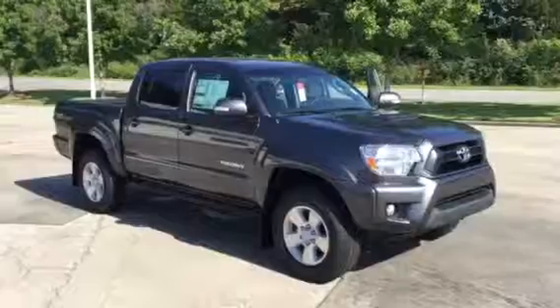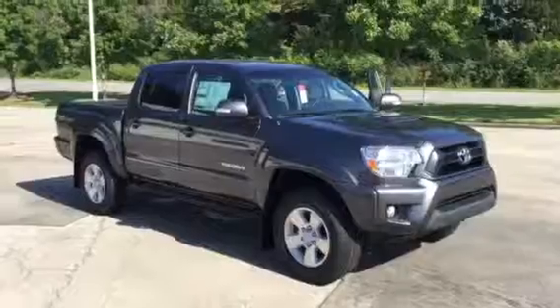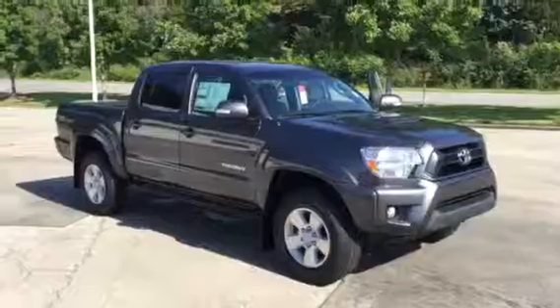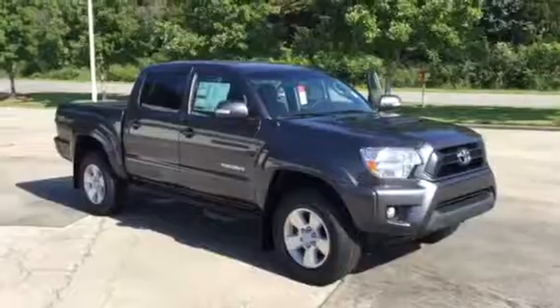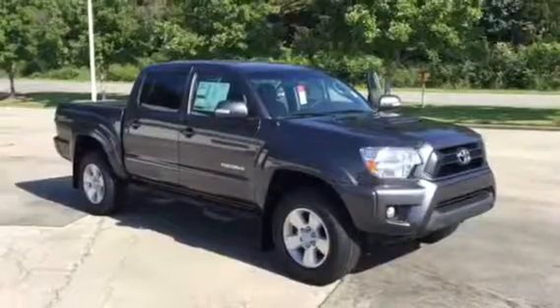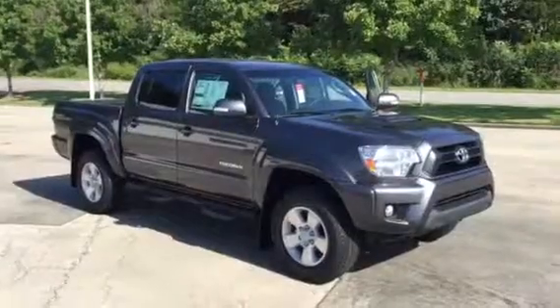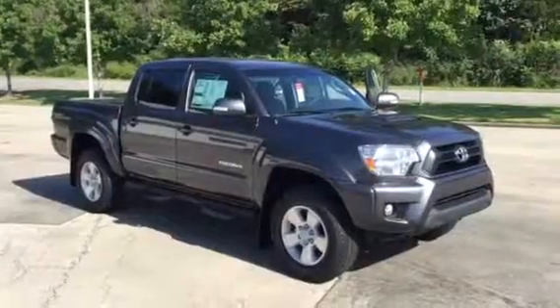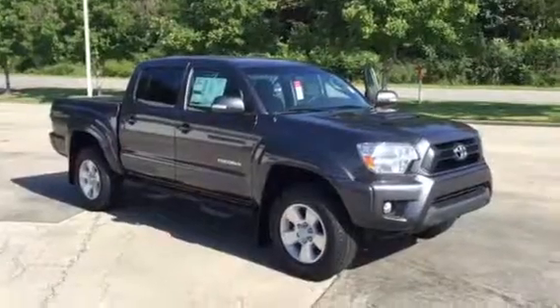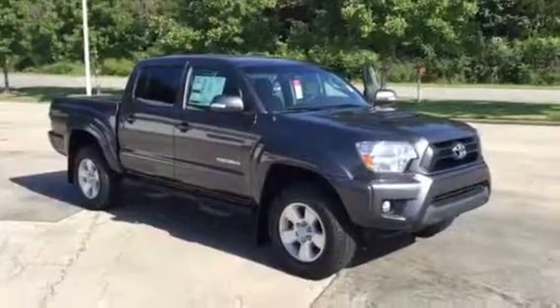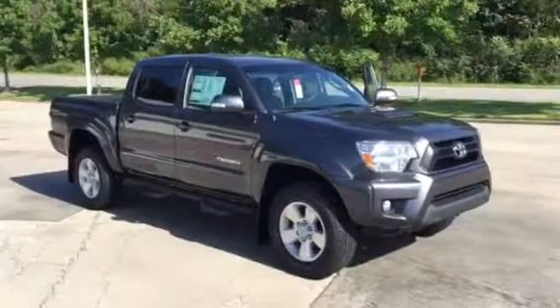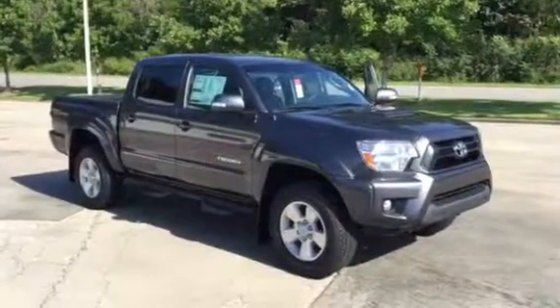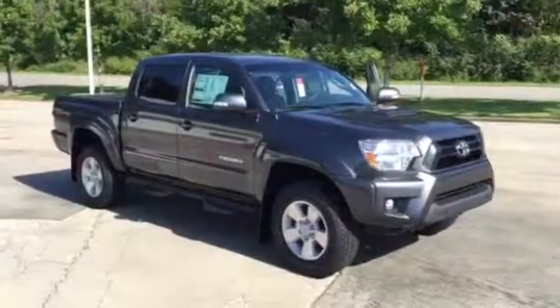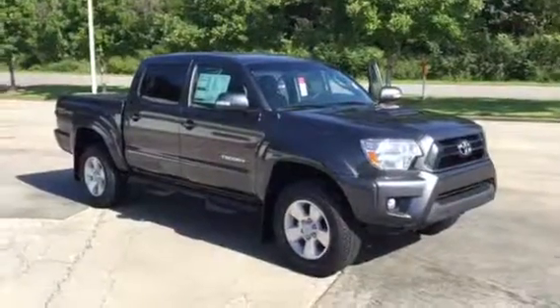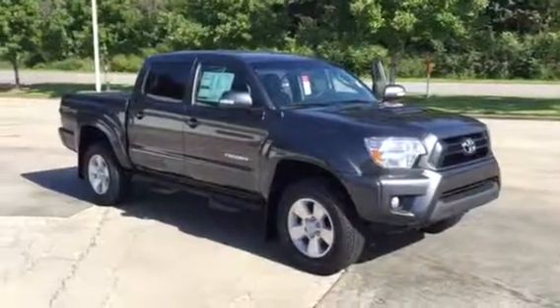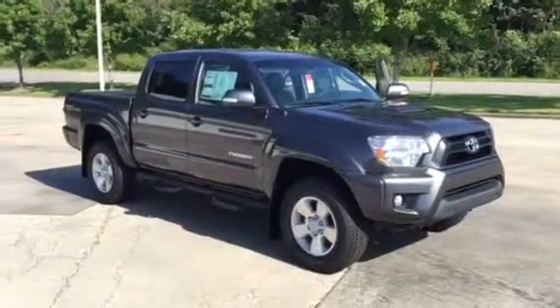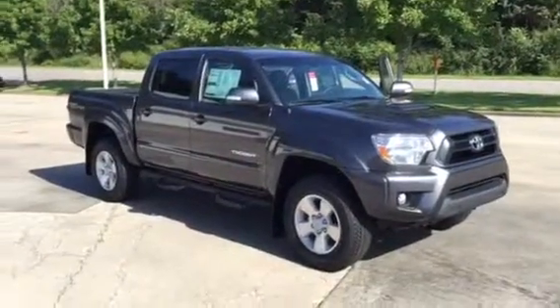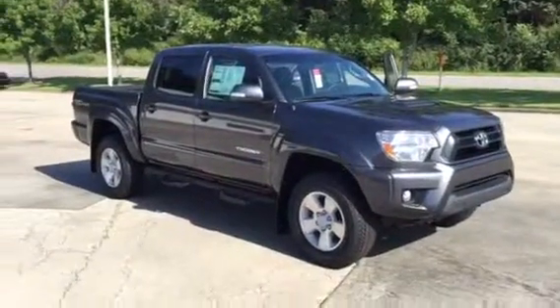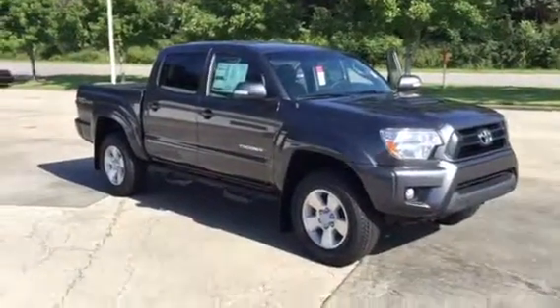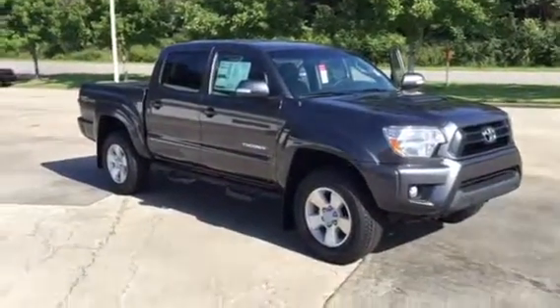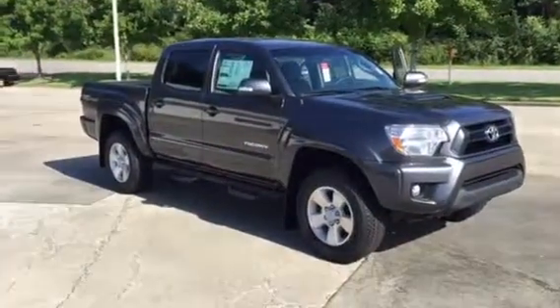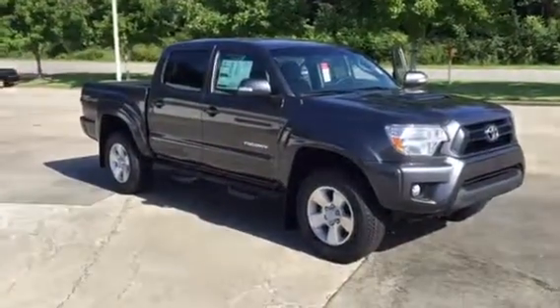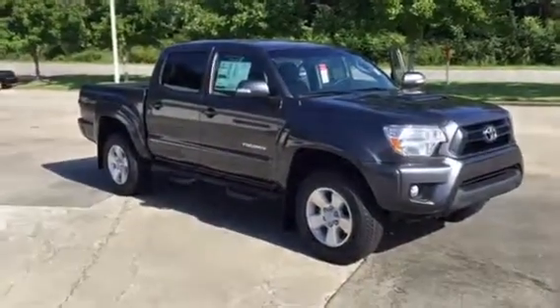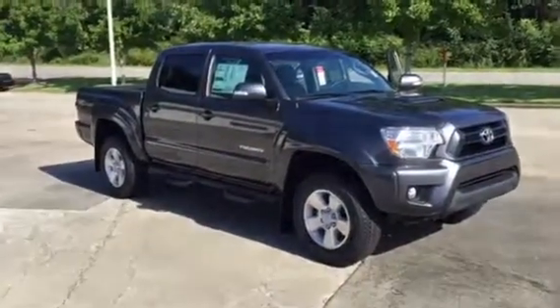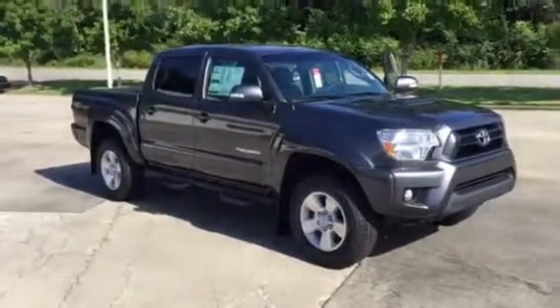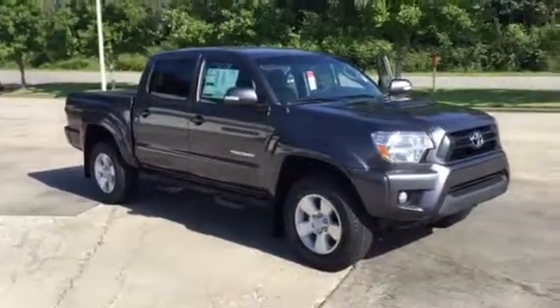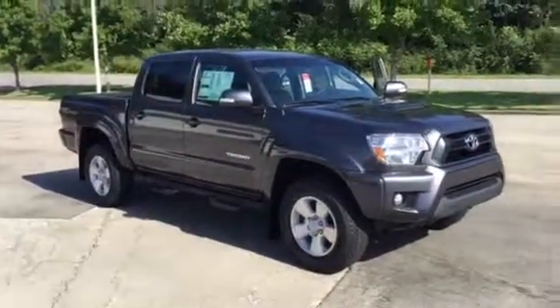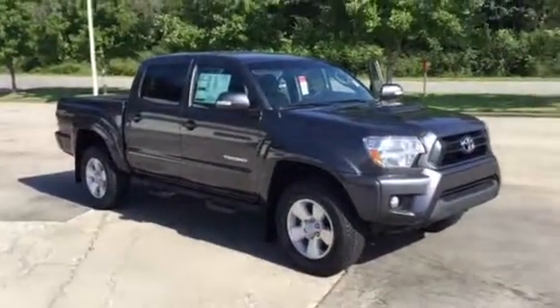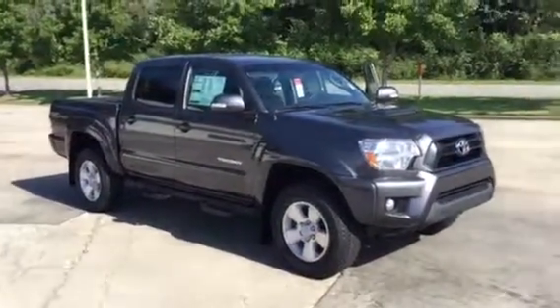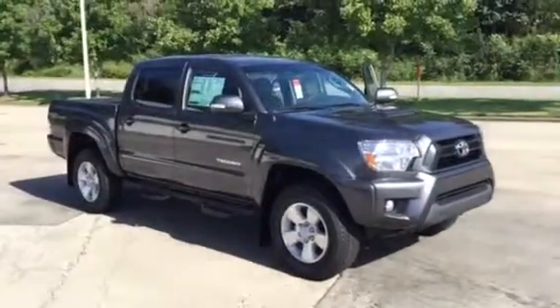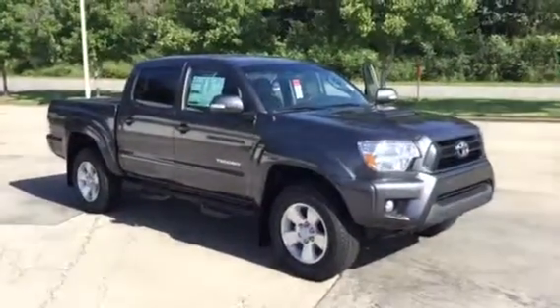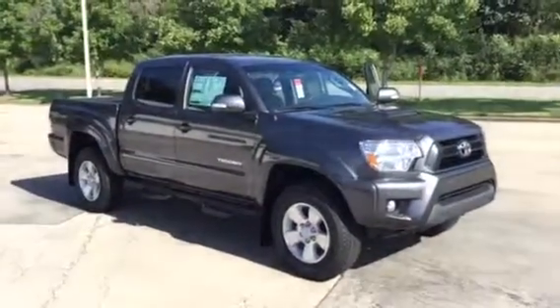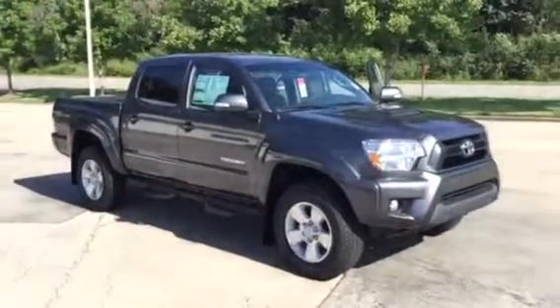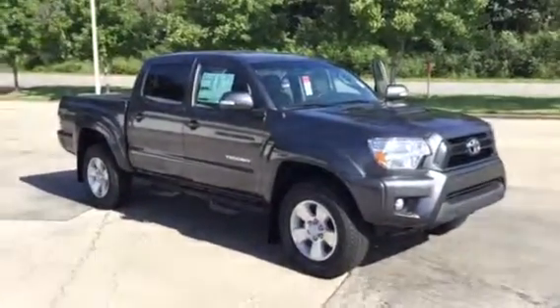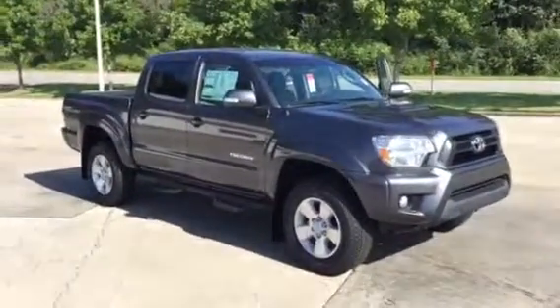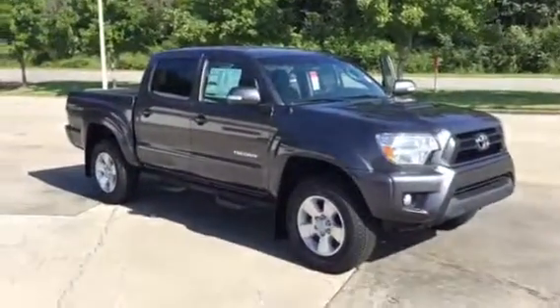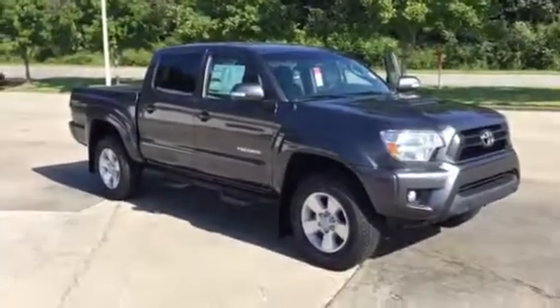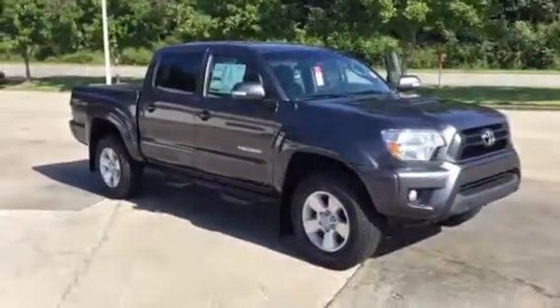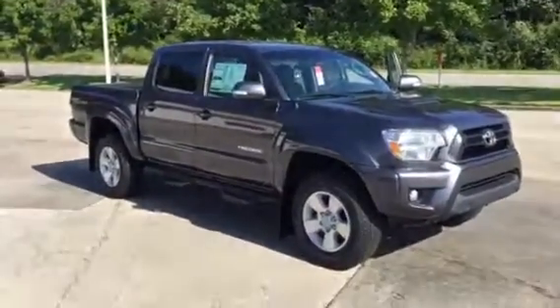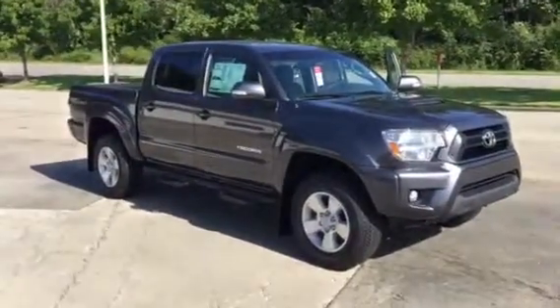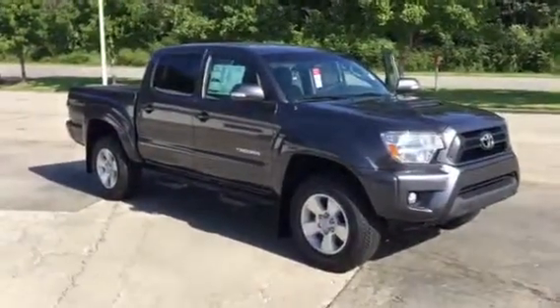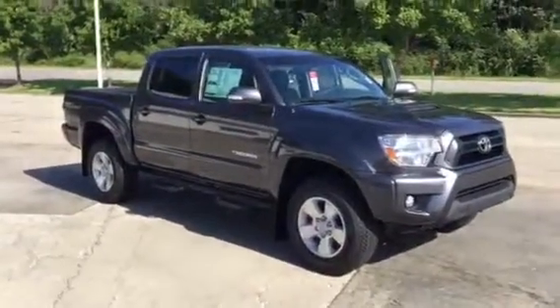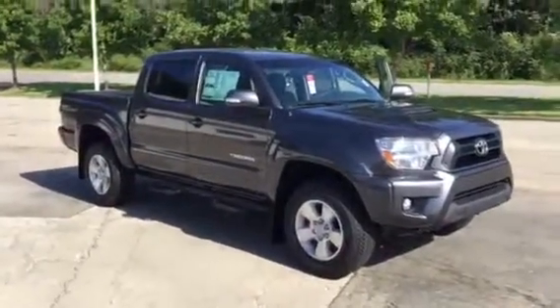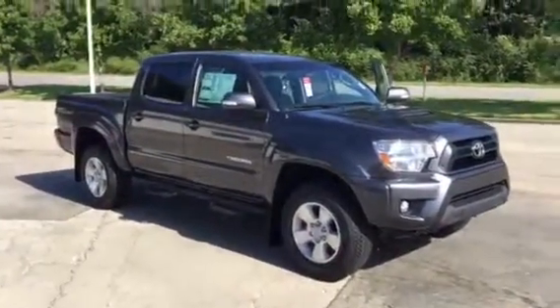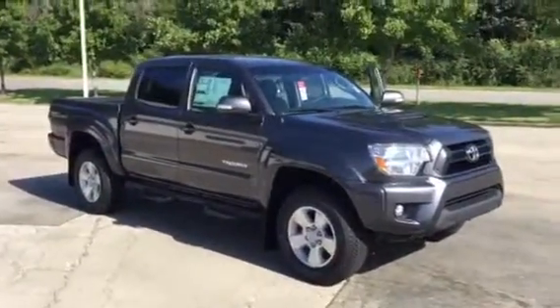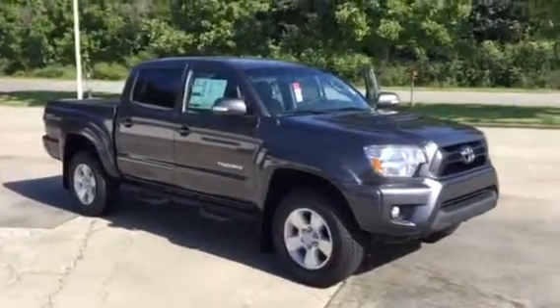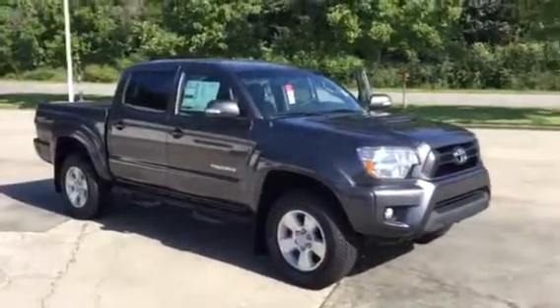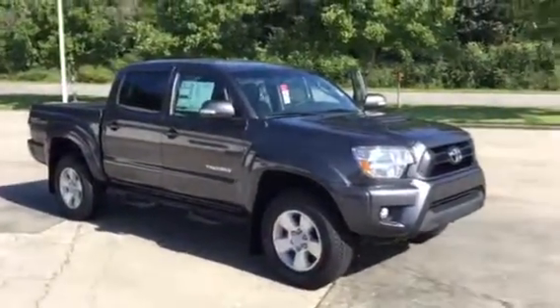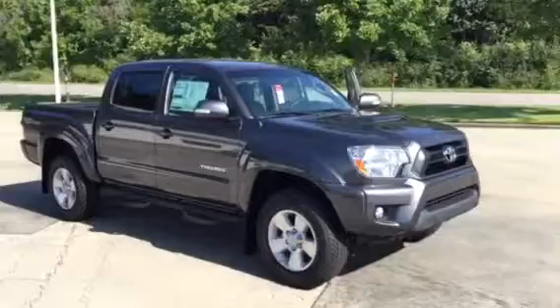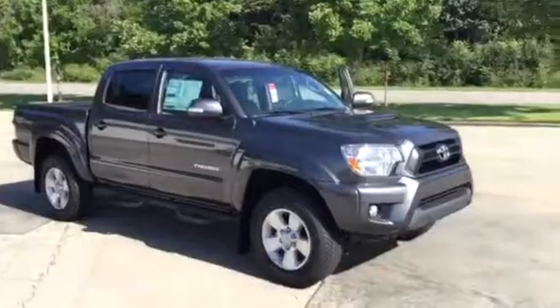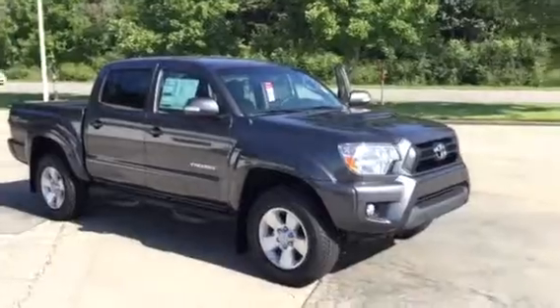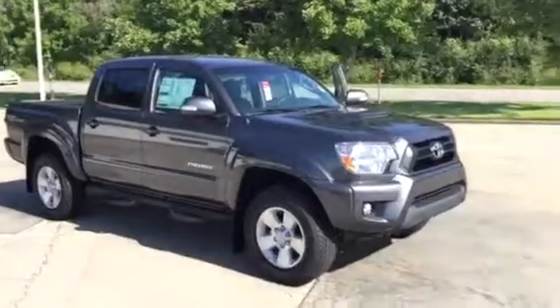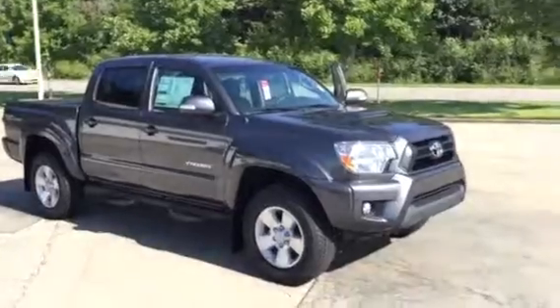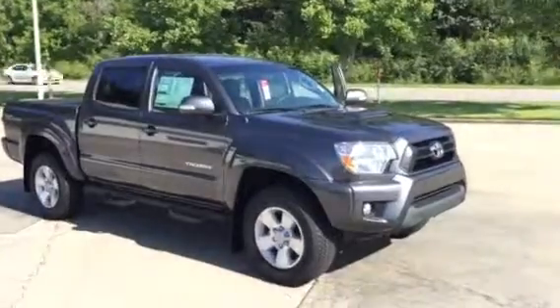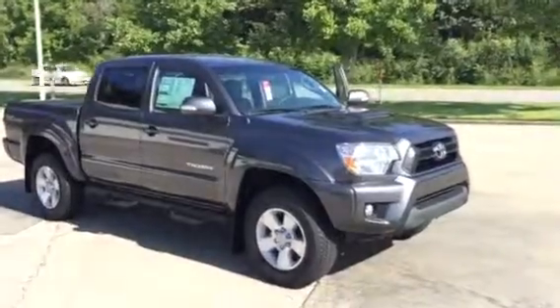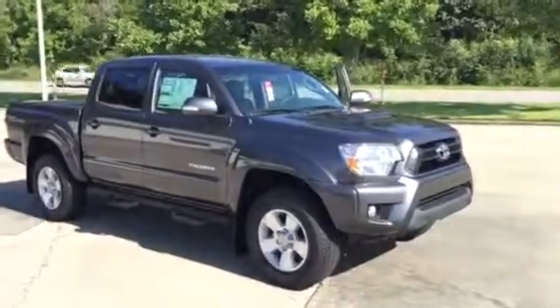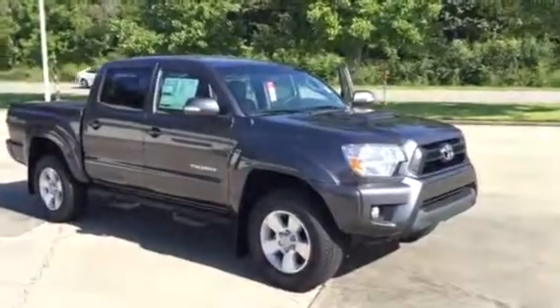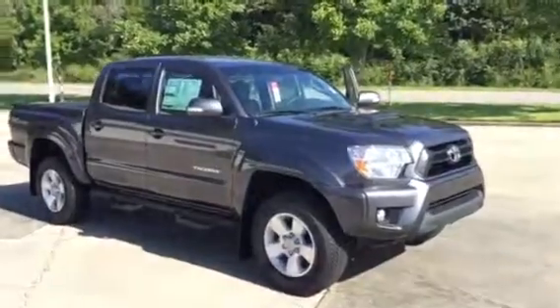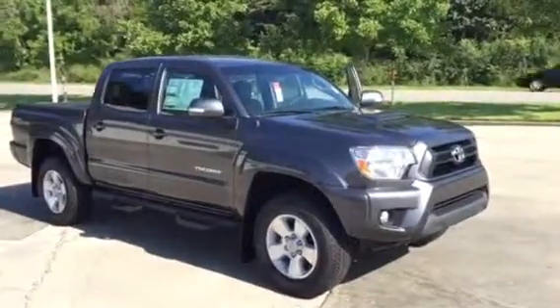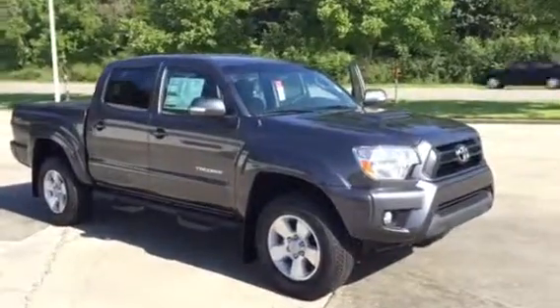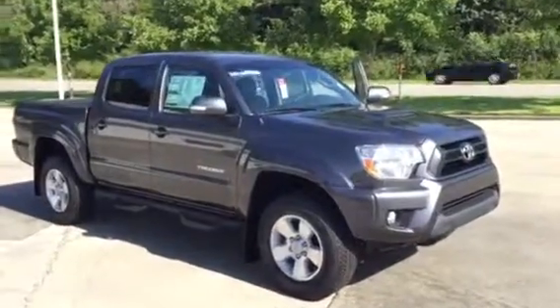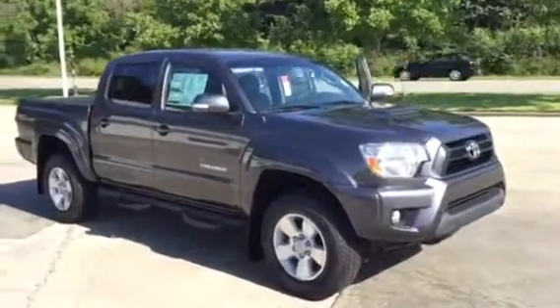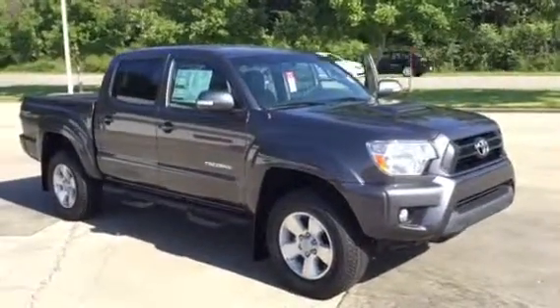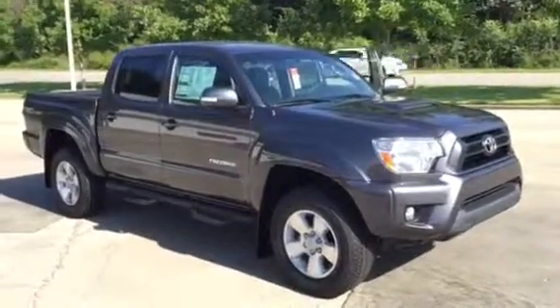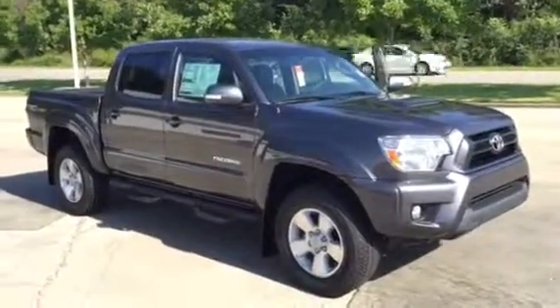Hello Karen, this is Brad at LaGrange Toyota. I want to take a moment to send you a video of one of our many 2015 Tacomas we have in stock.